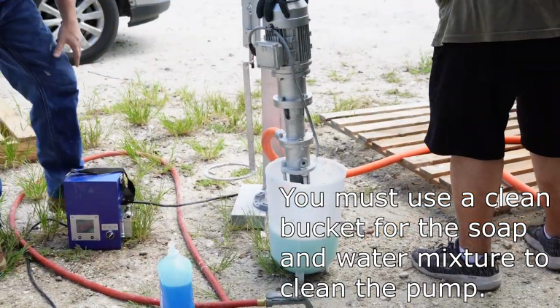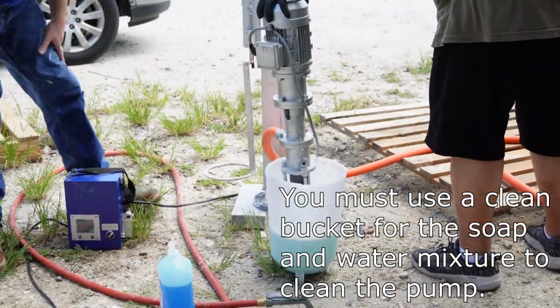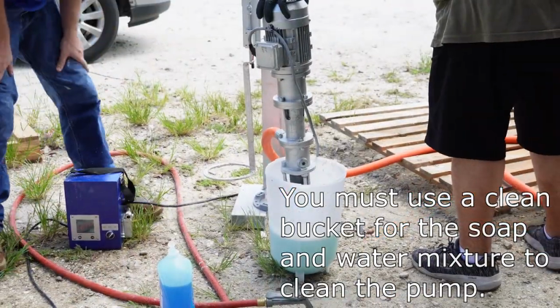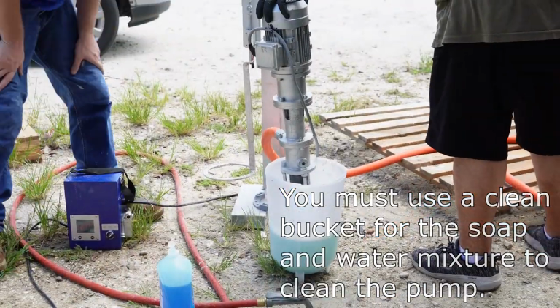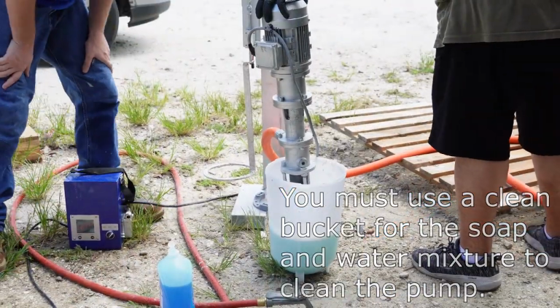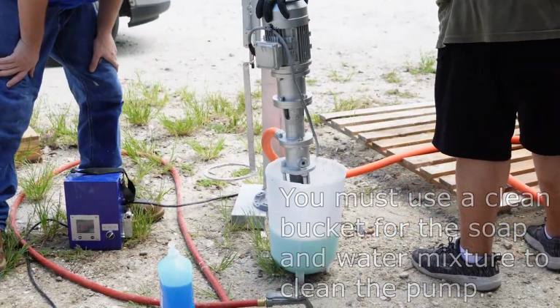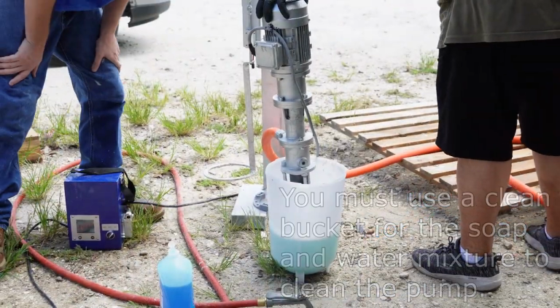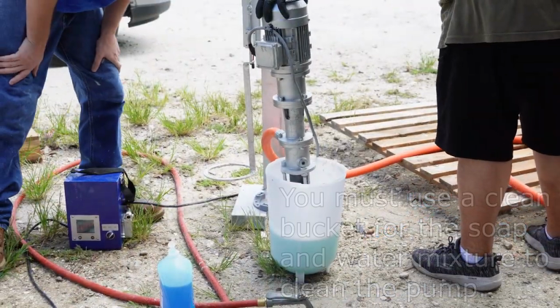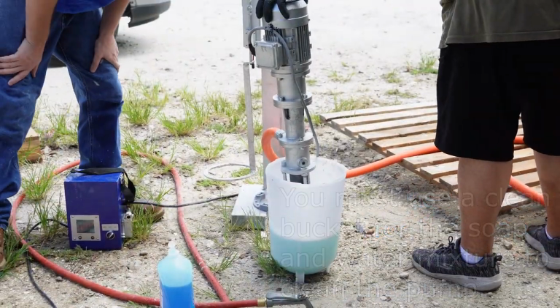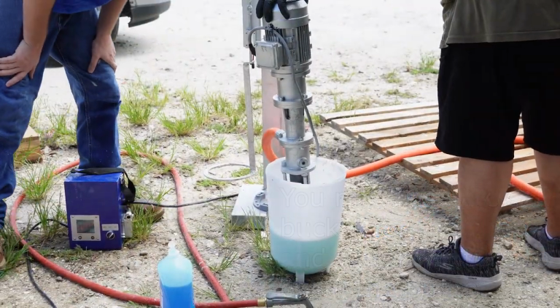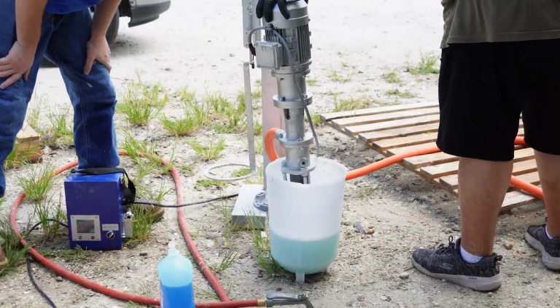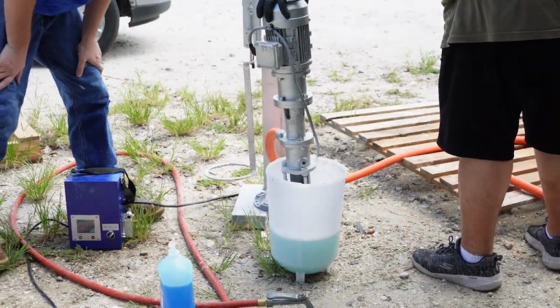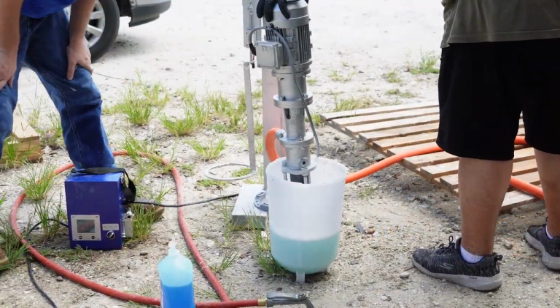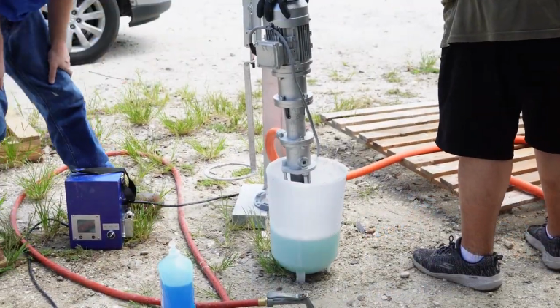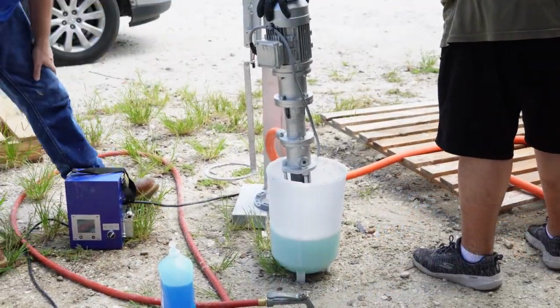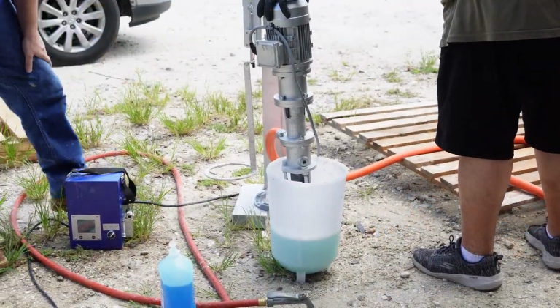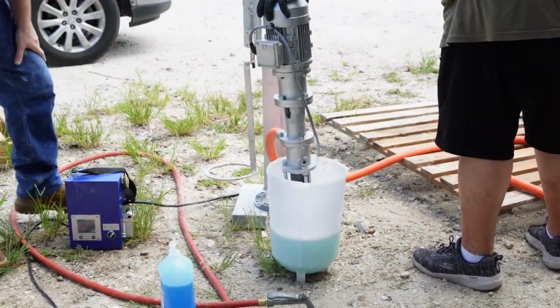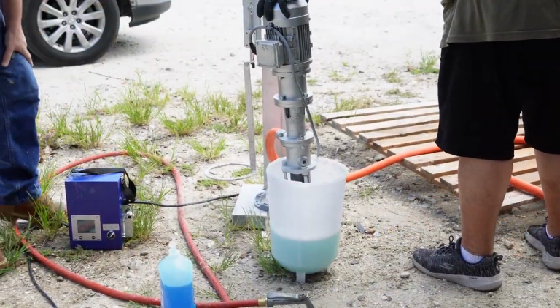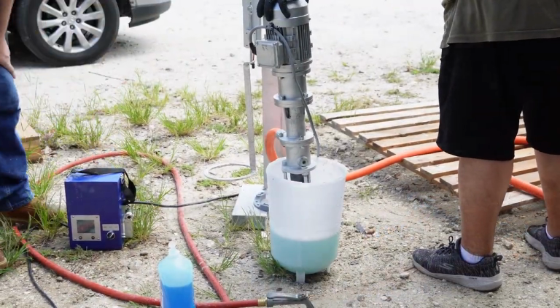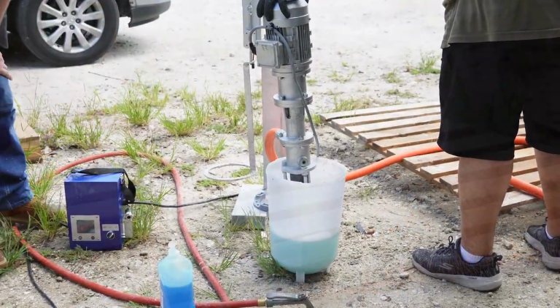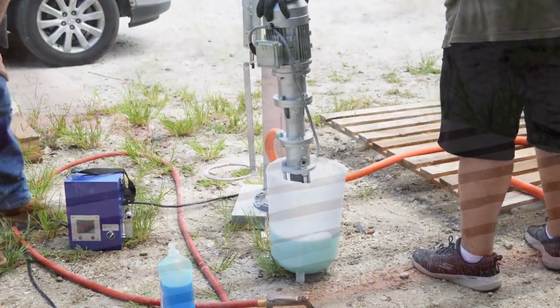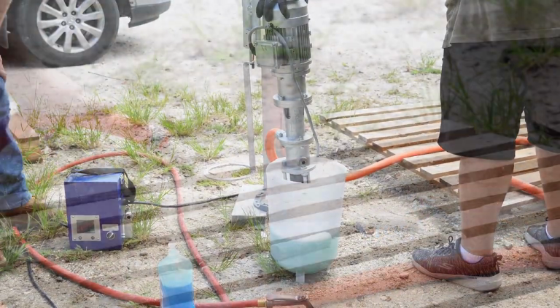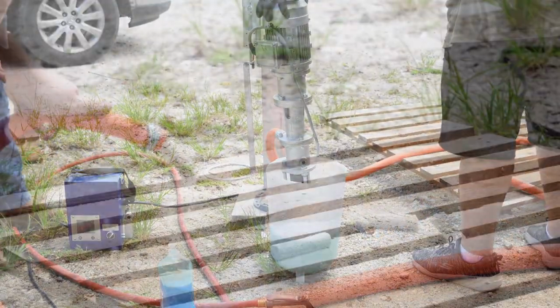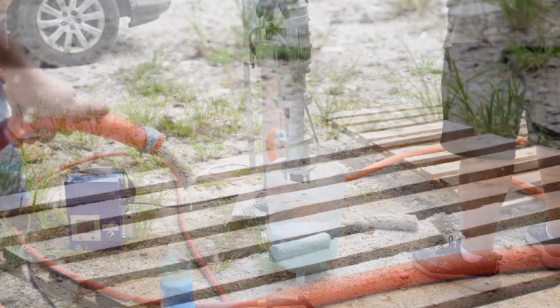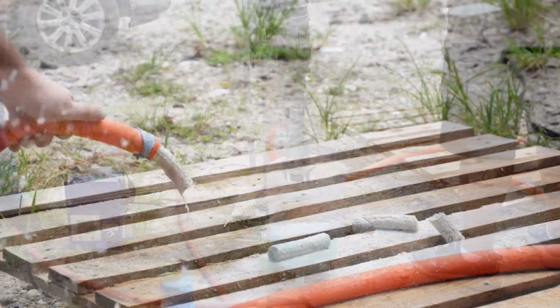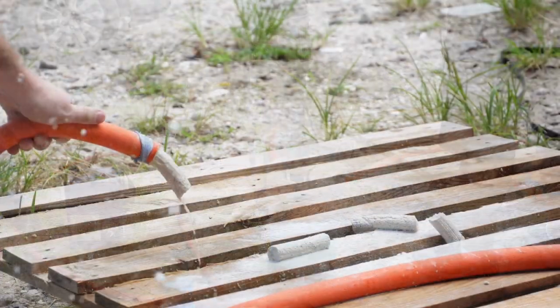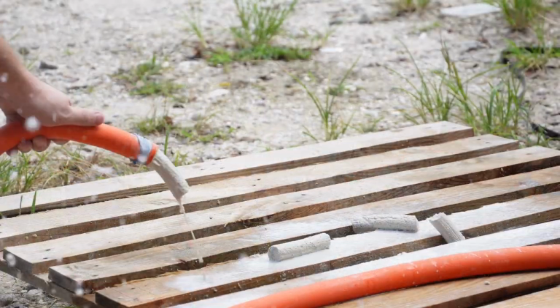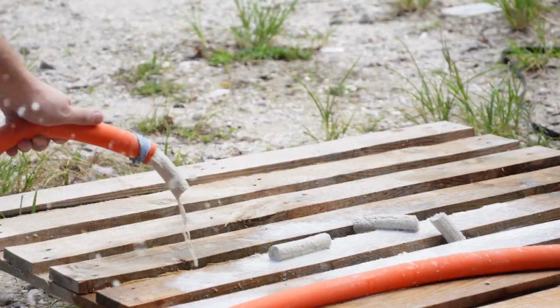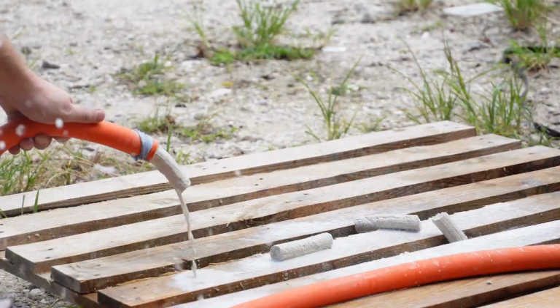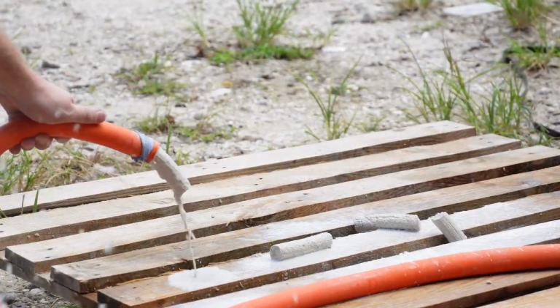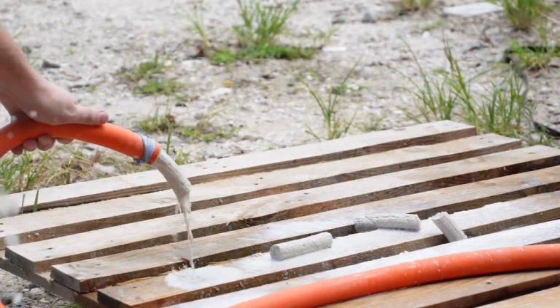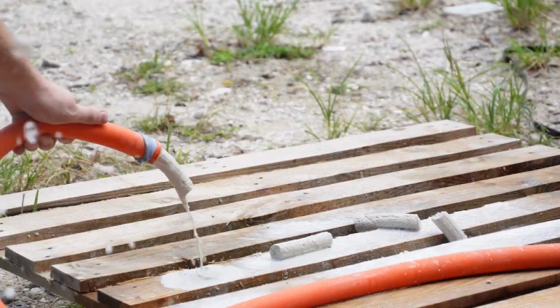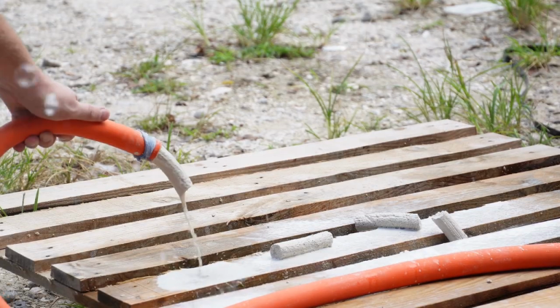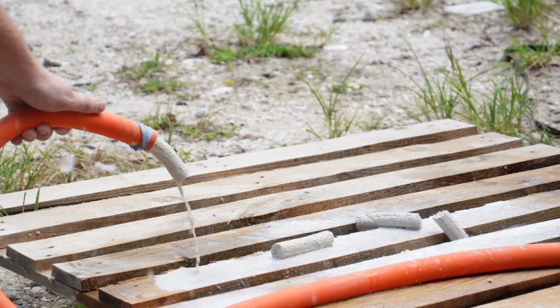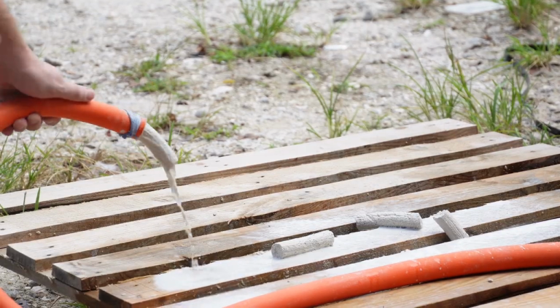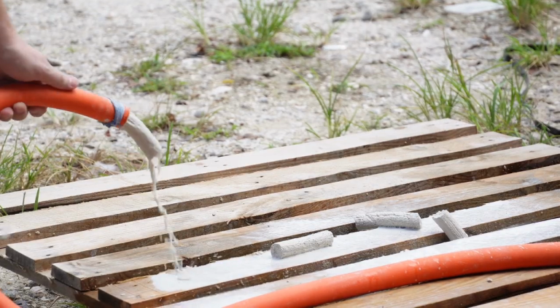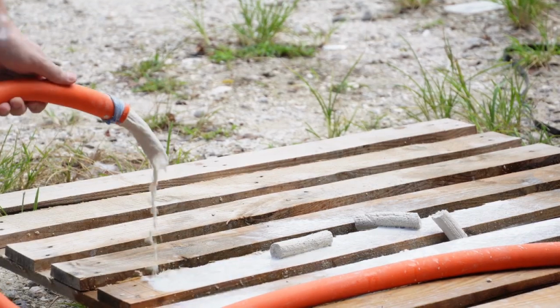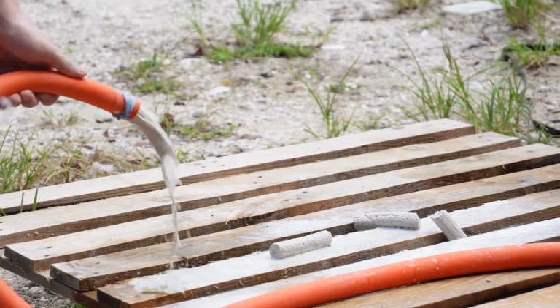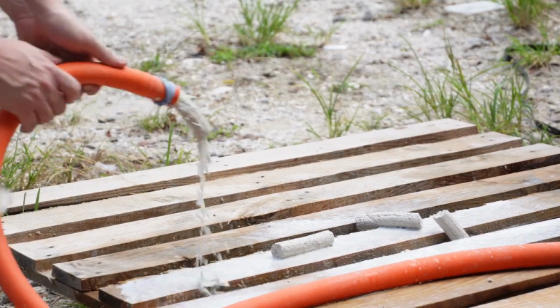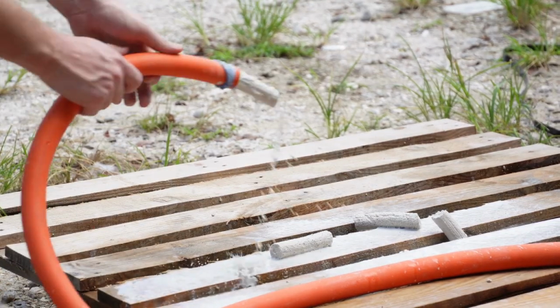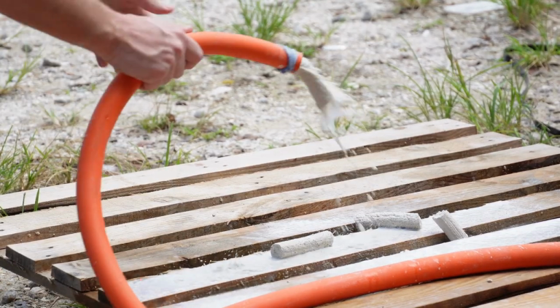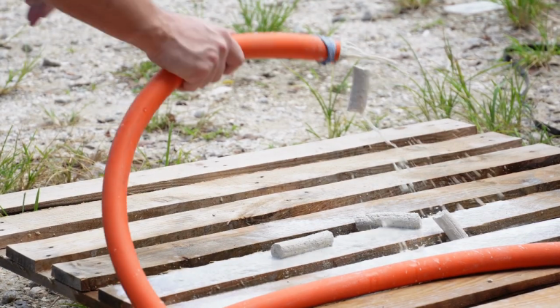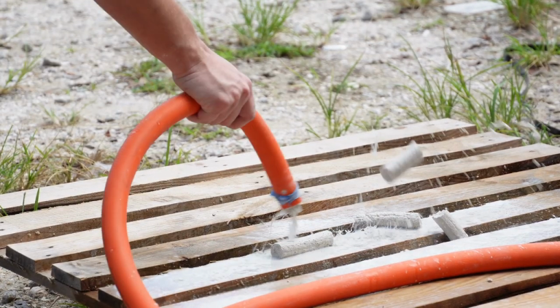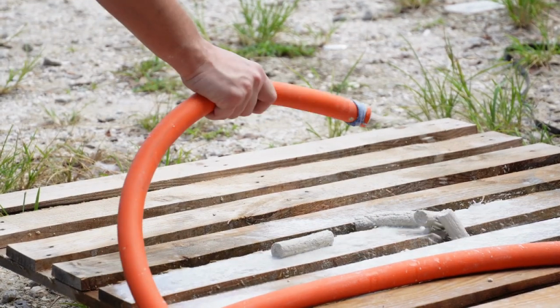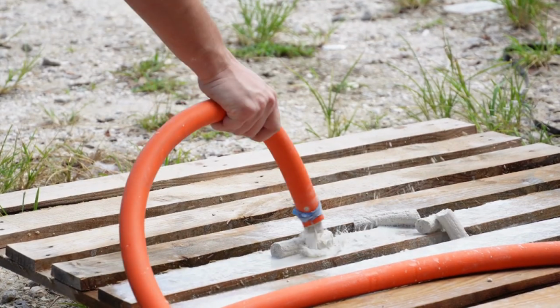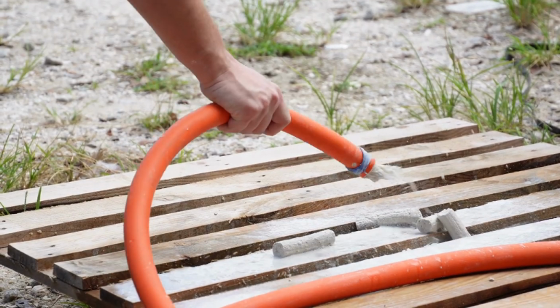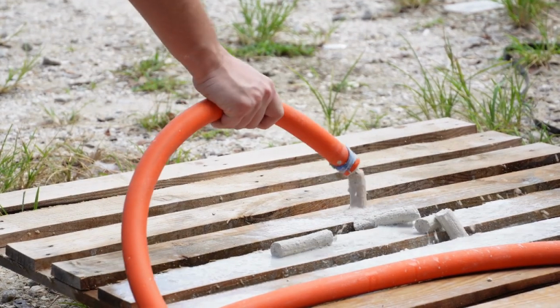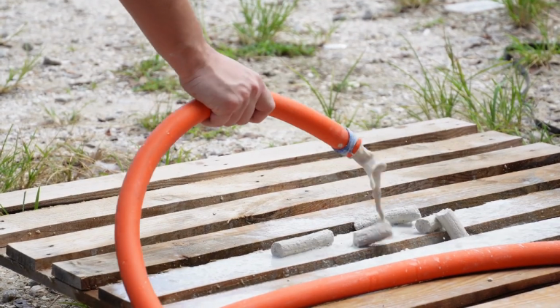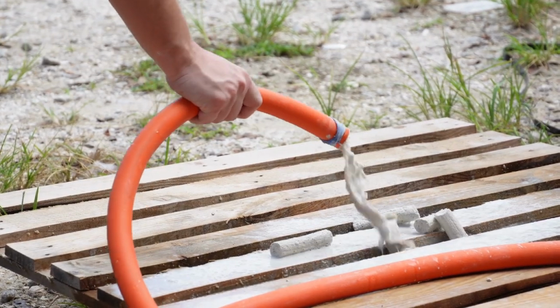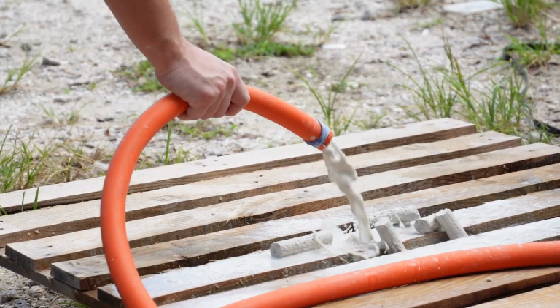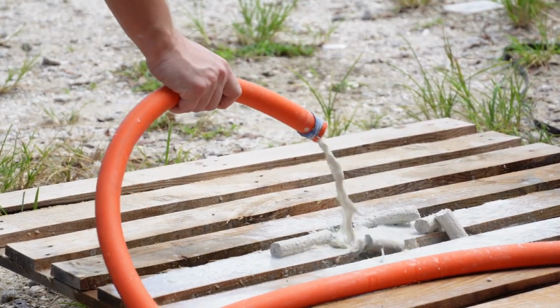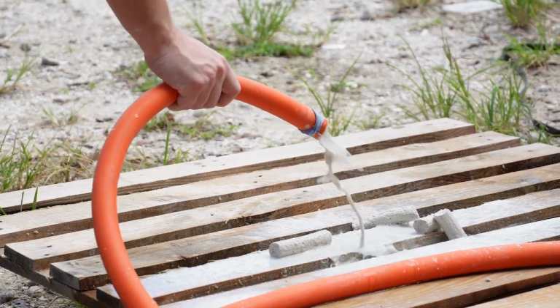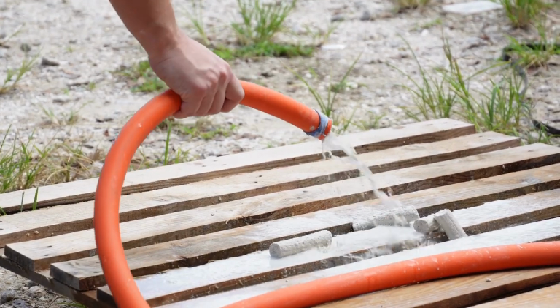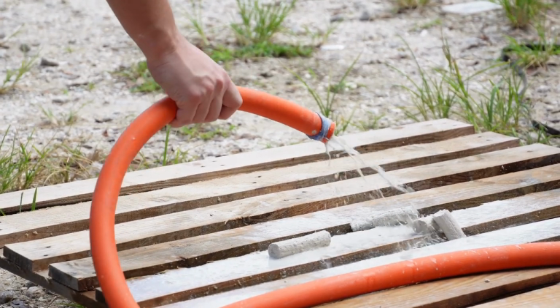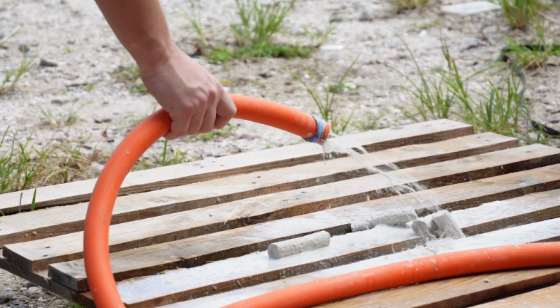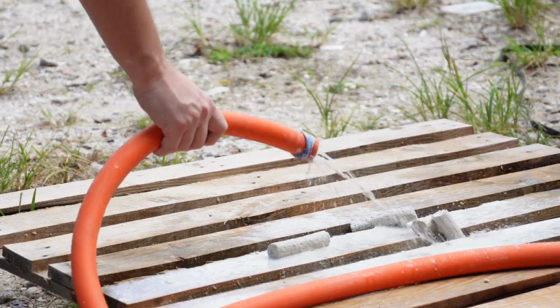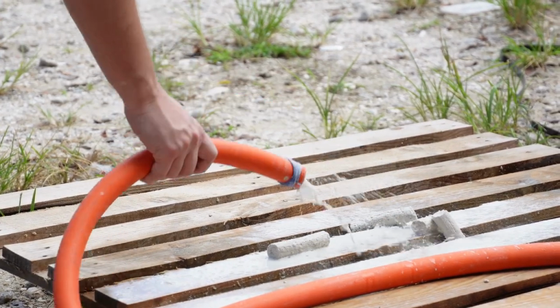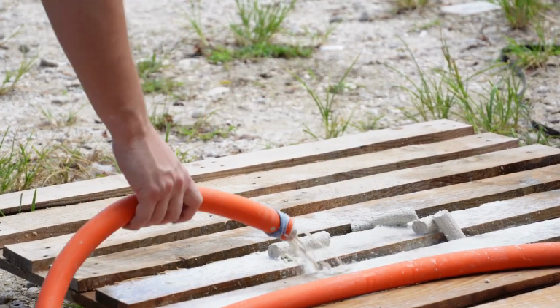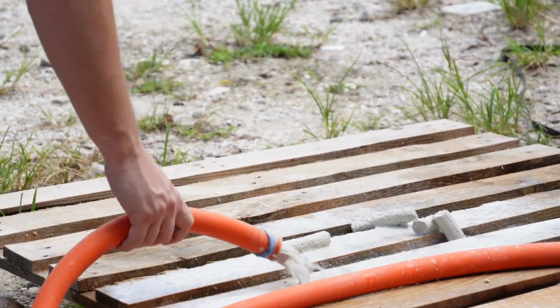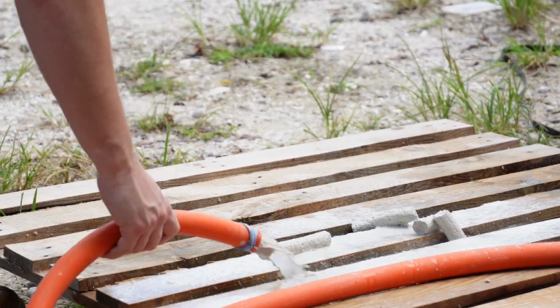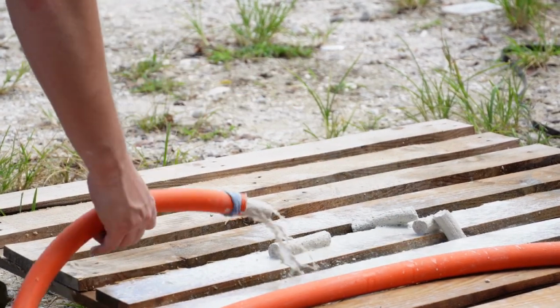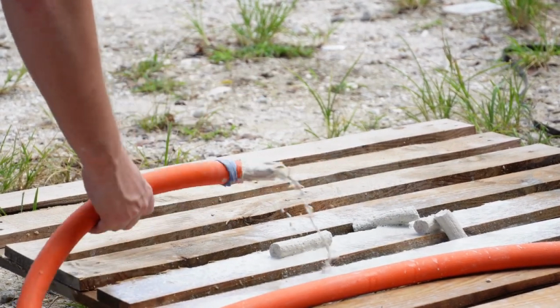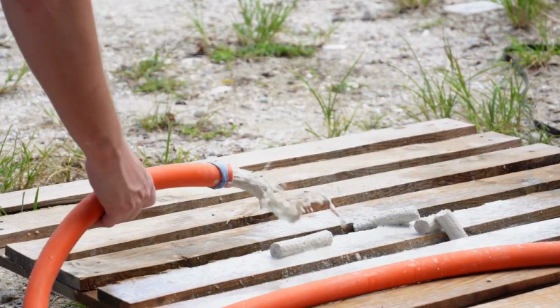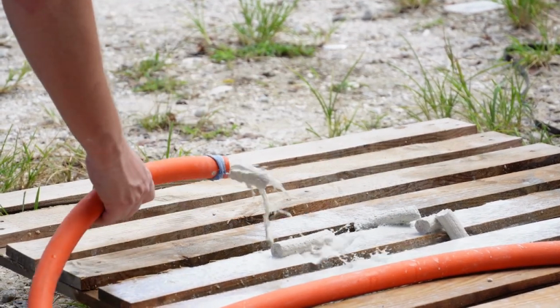We will gradually increase the pump to high speed. With the hose attached, this will clean out the majority of material.